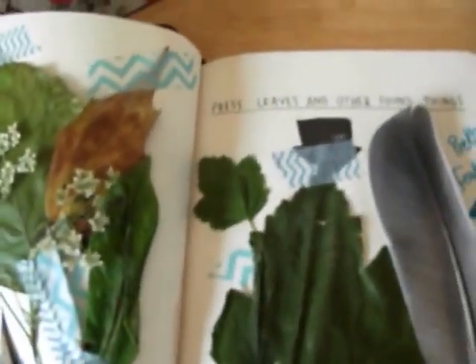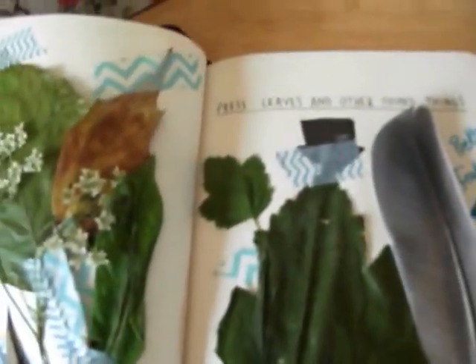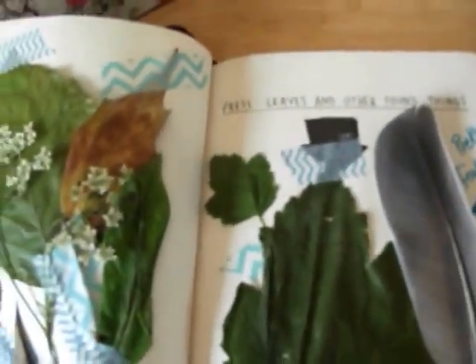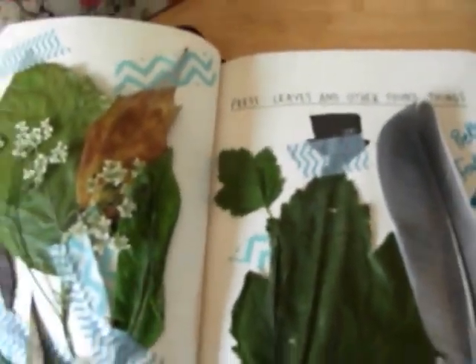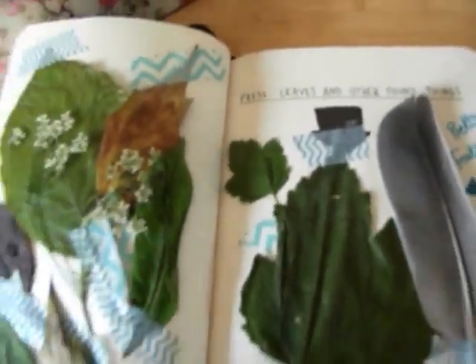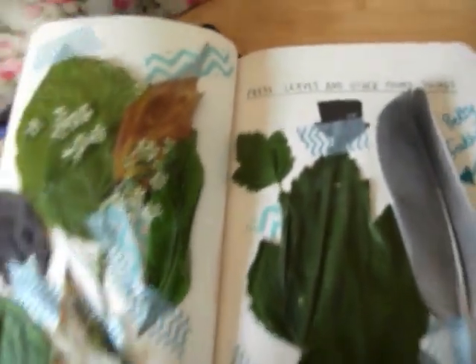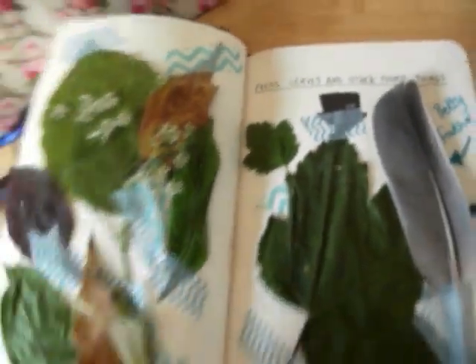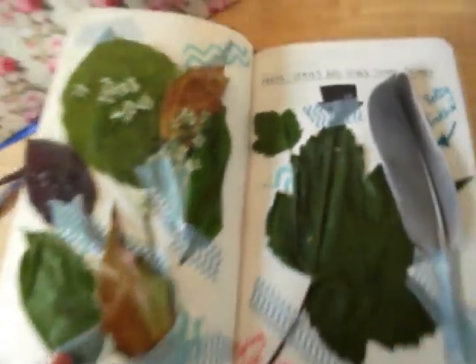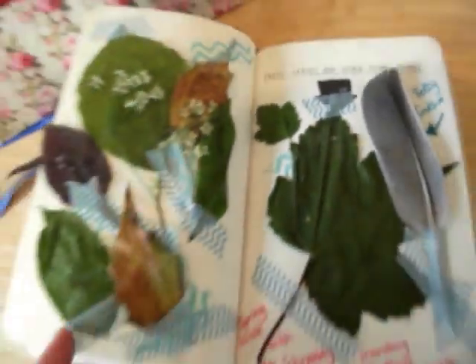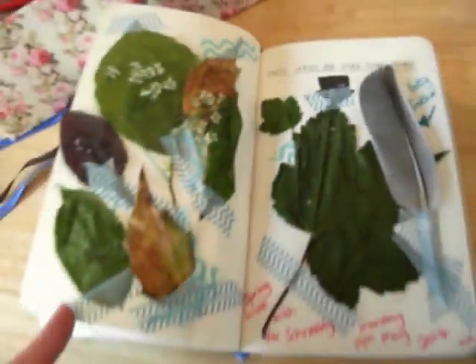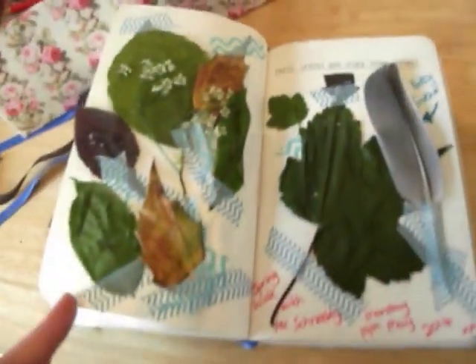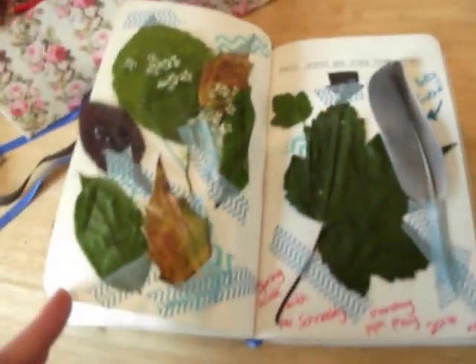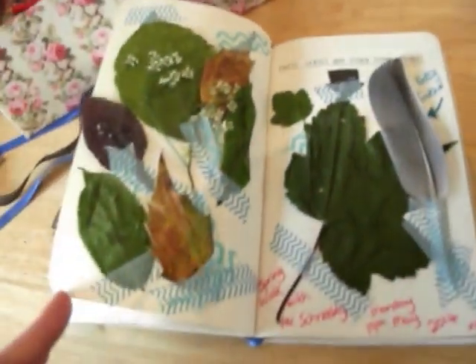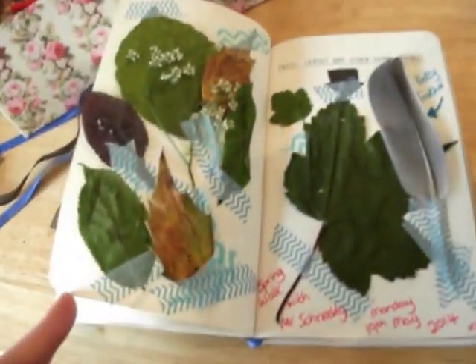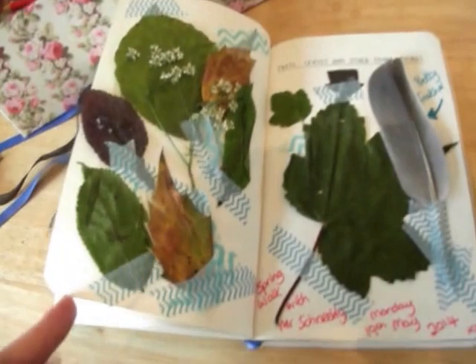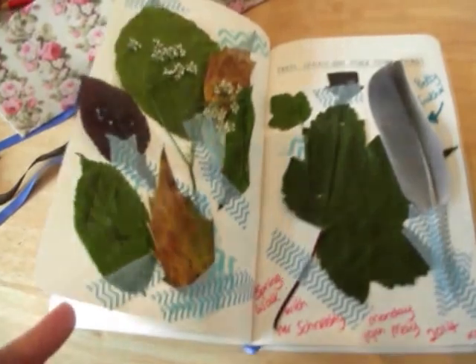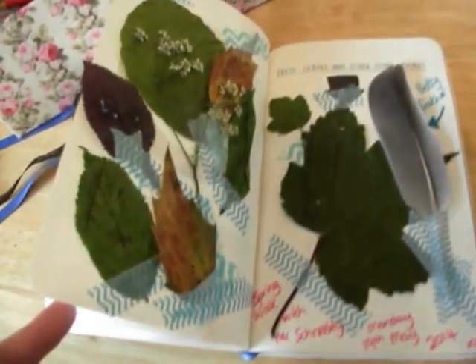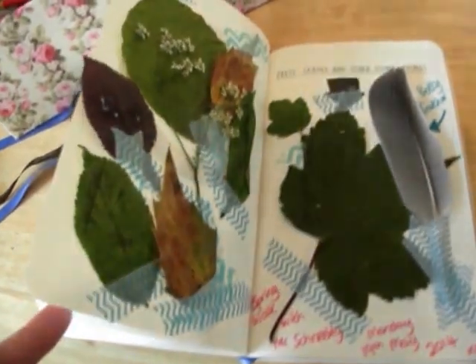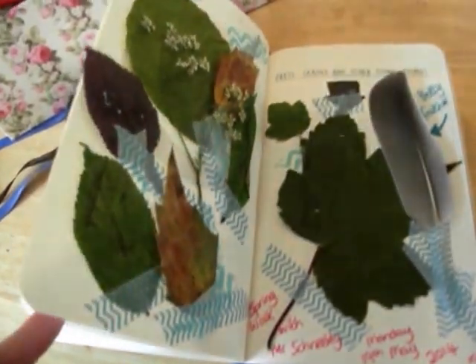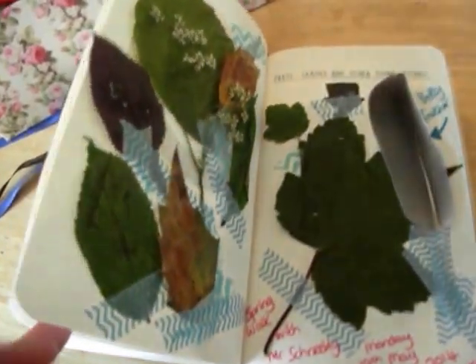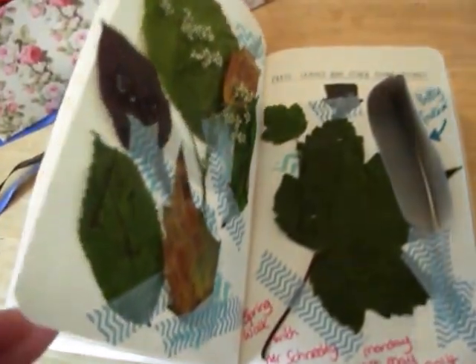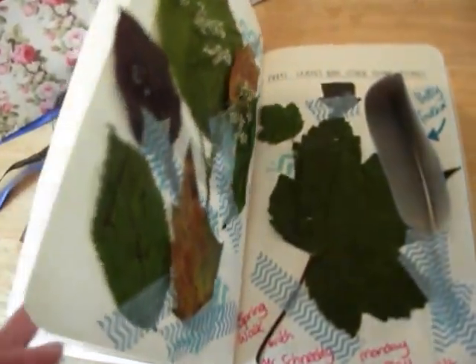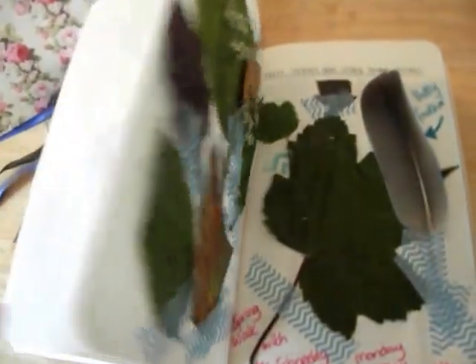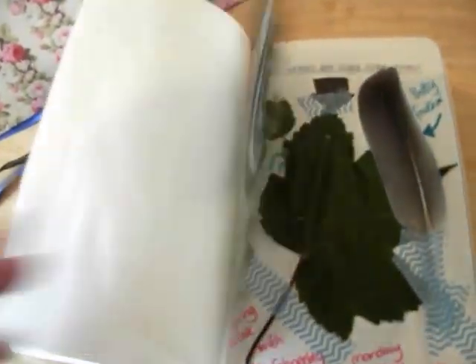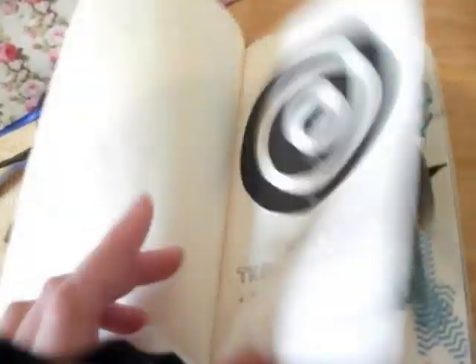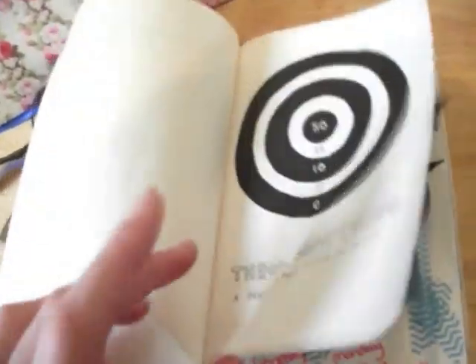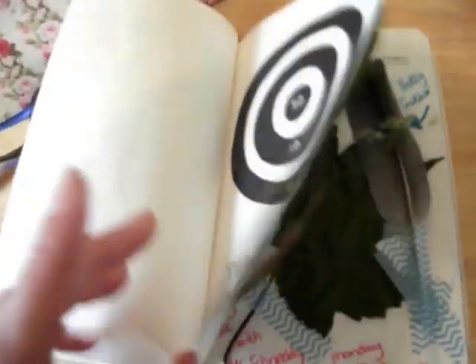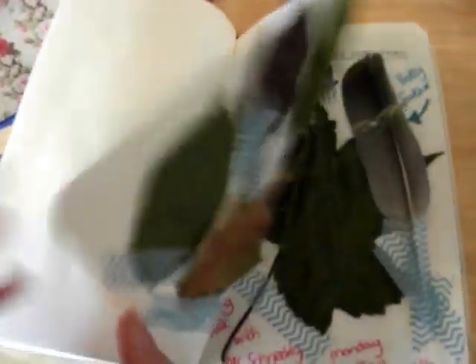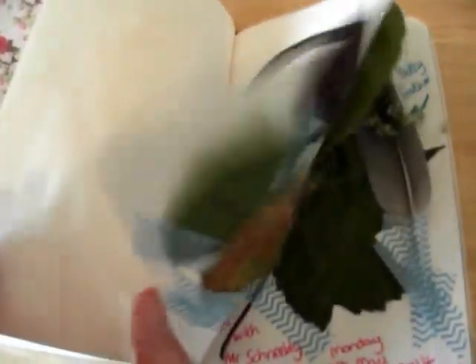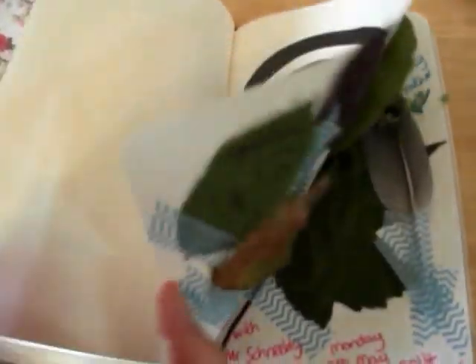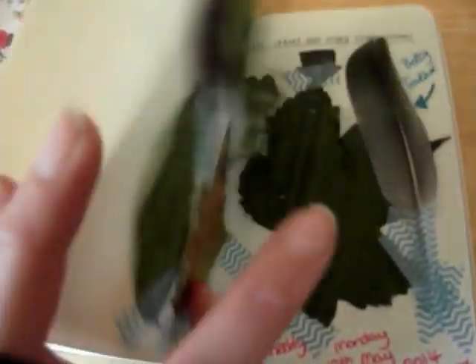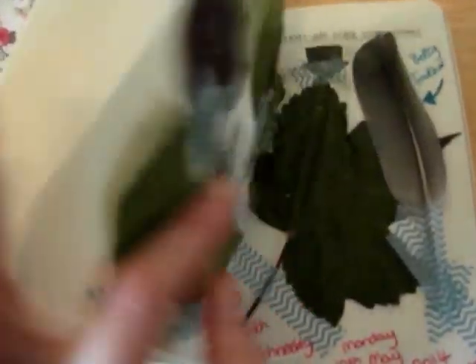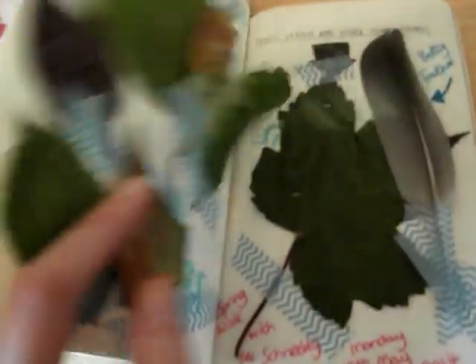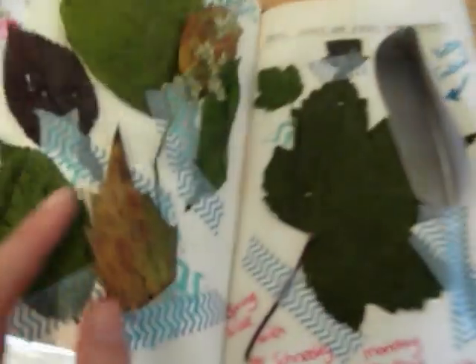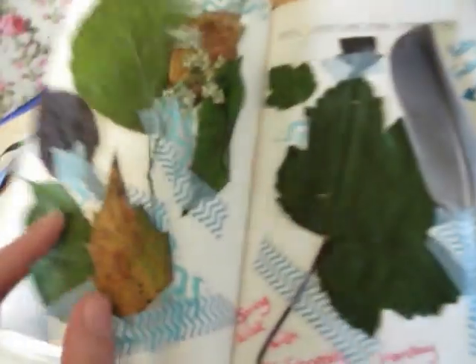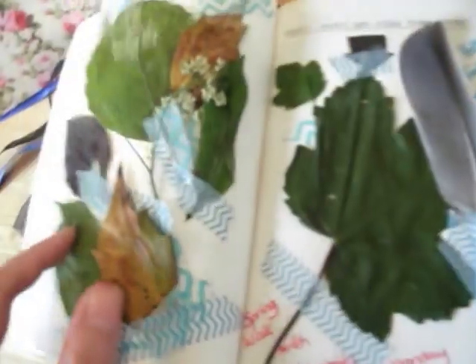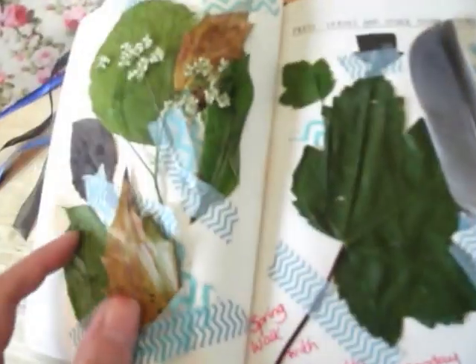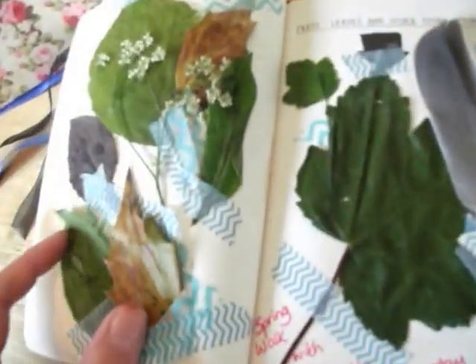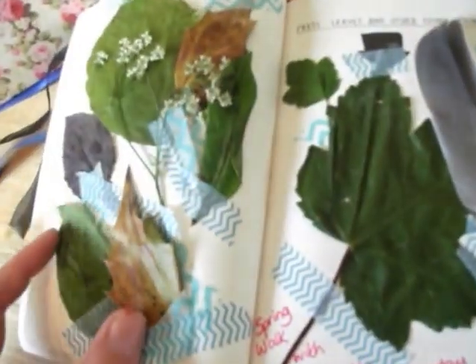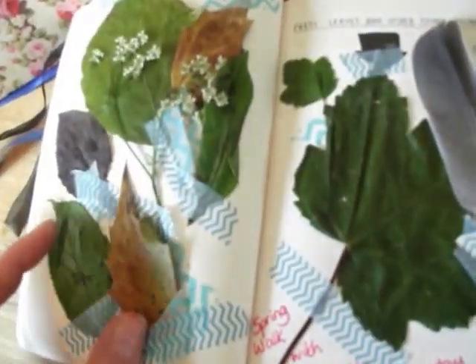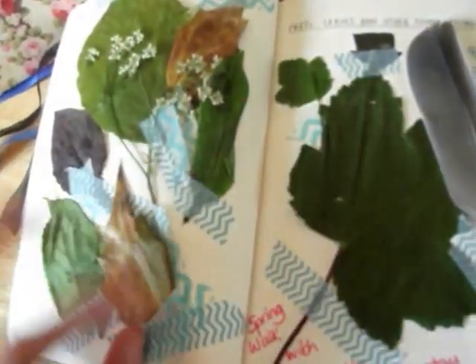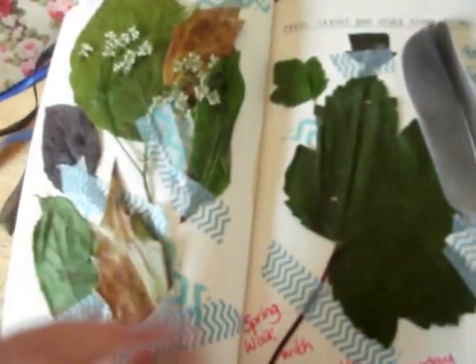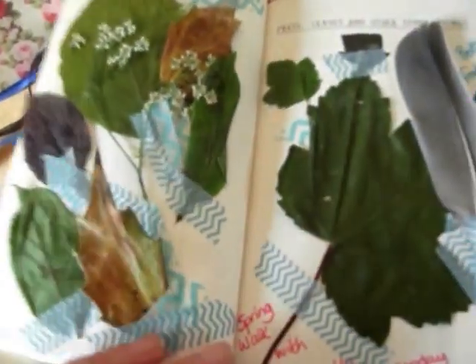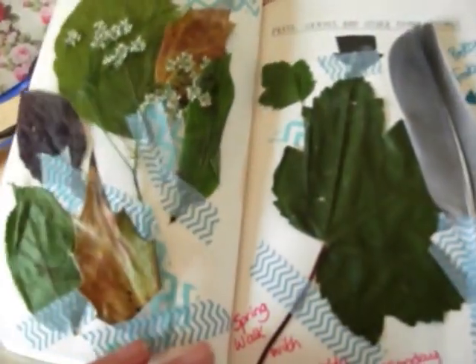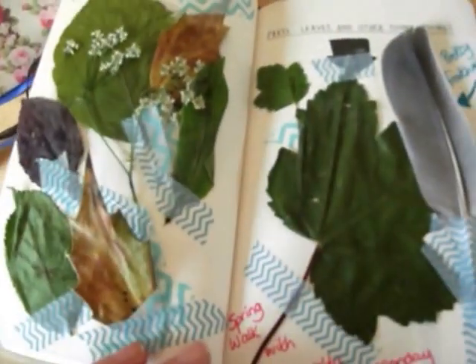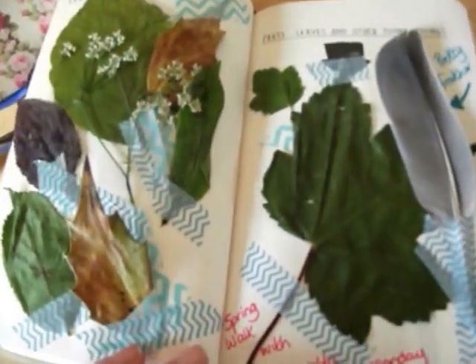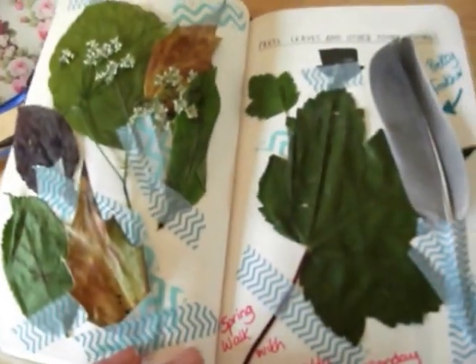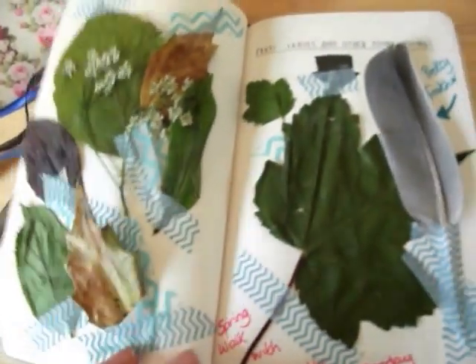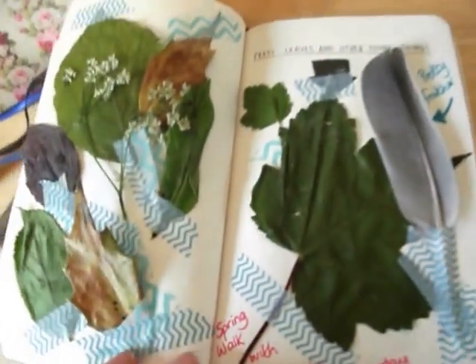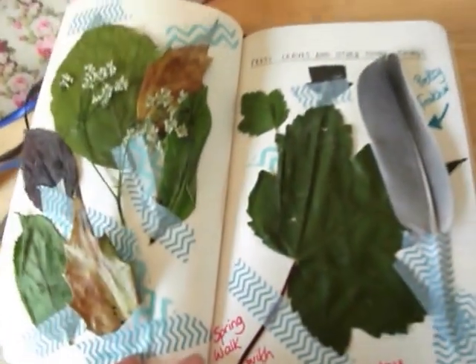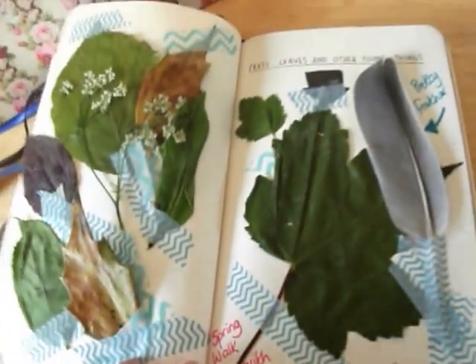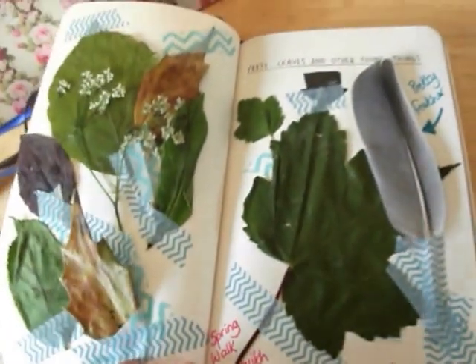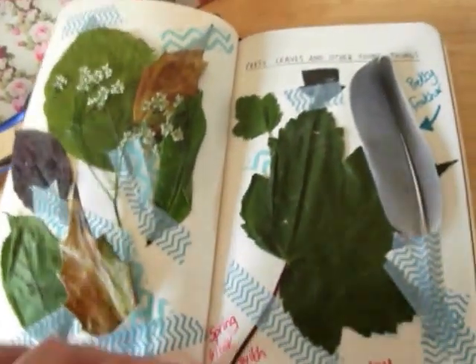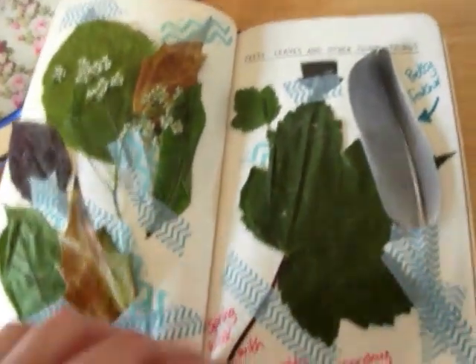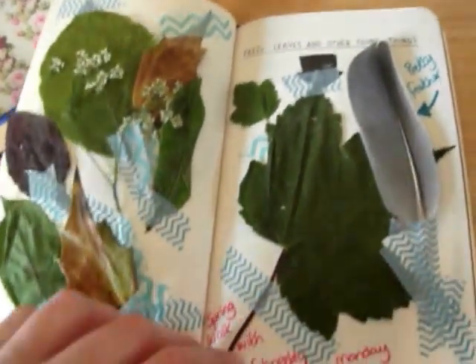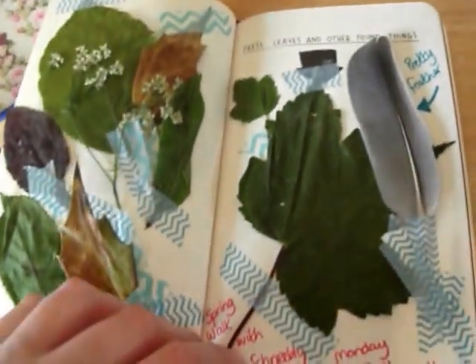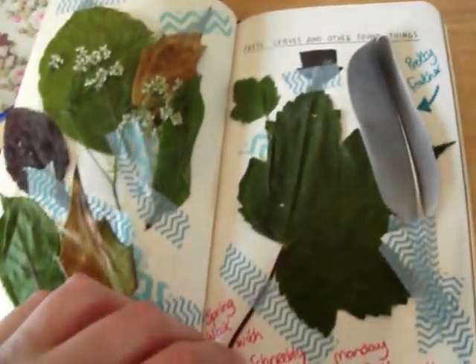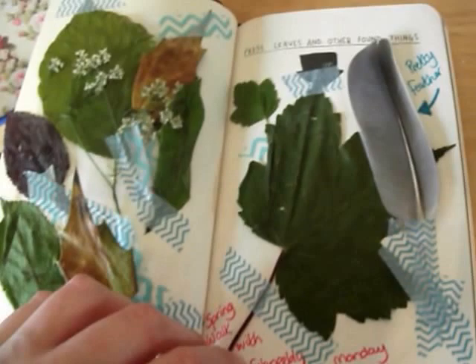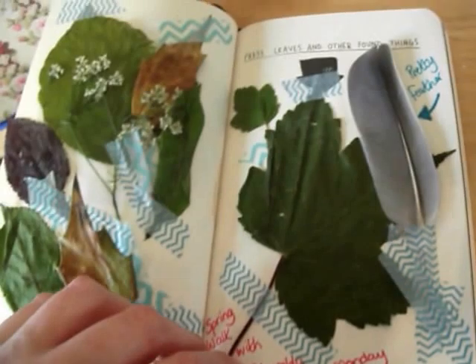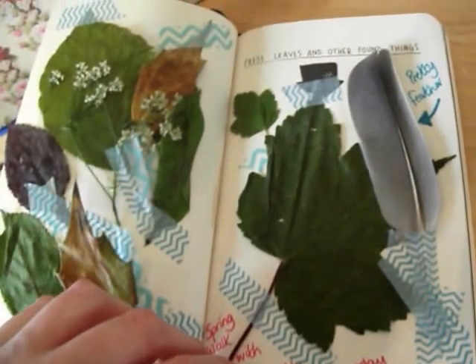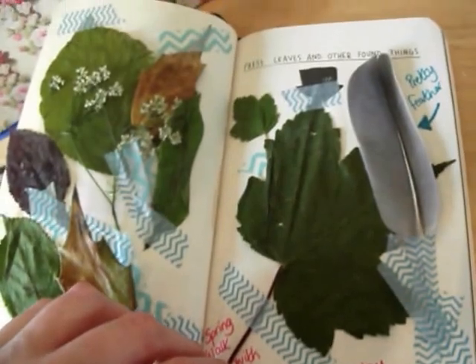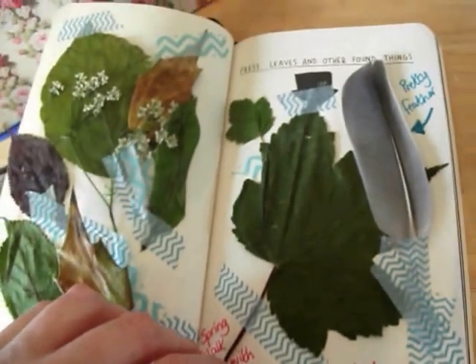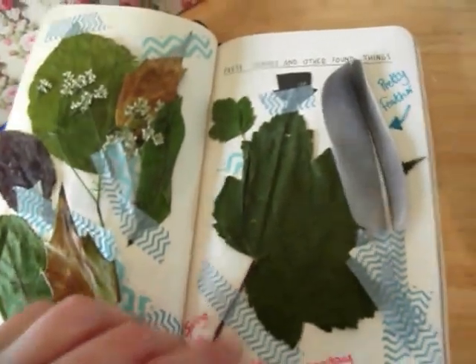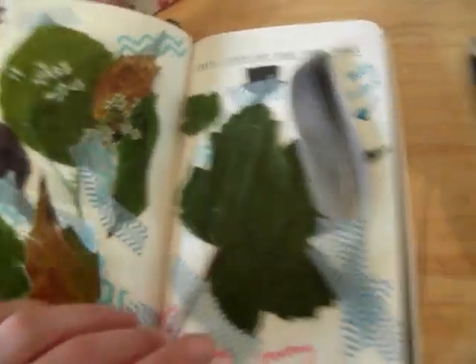This is a little walk that me and my little doggy went on, and I picked loads of things up. I really like that one.